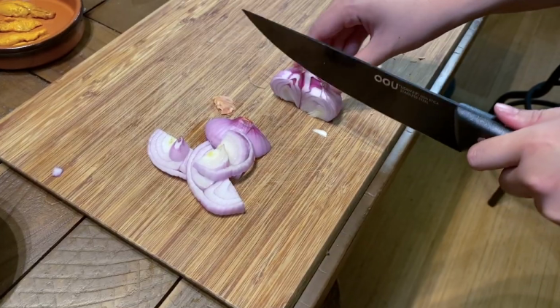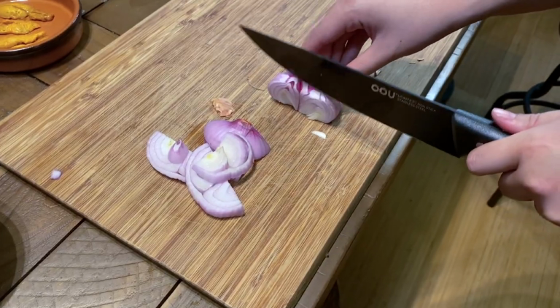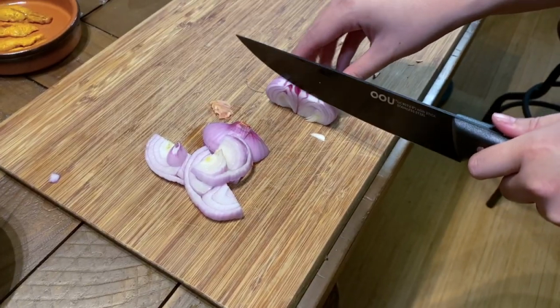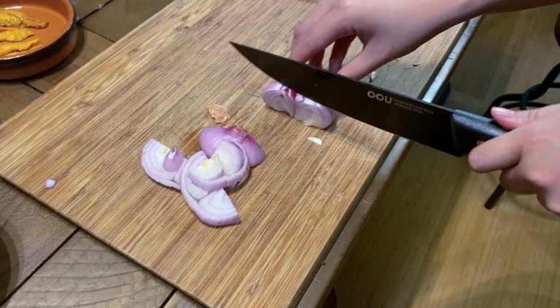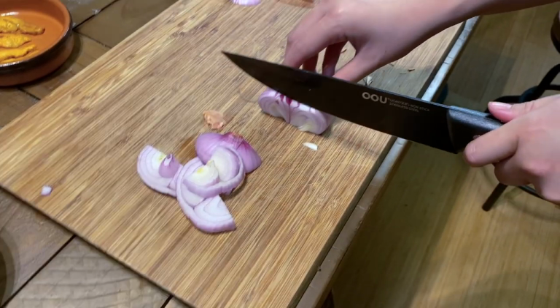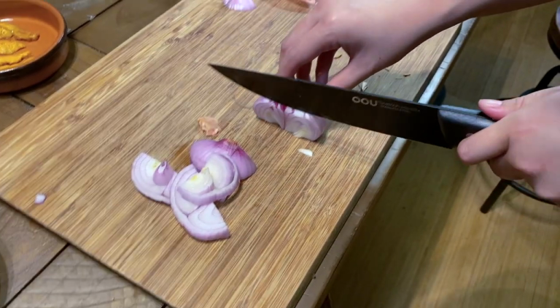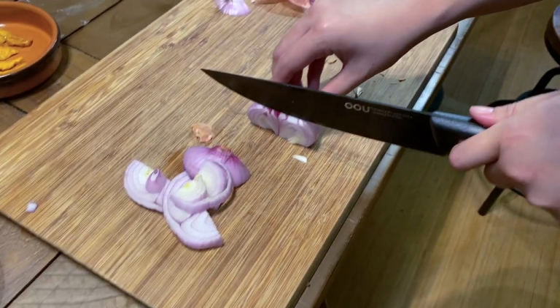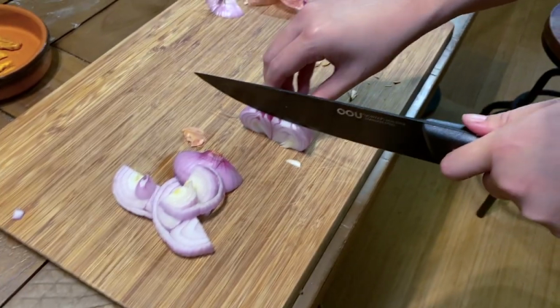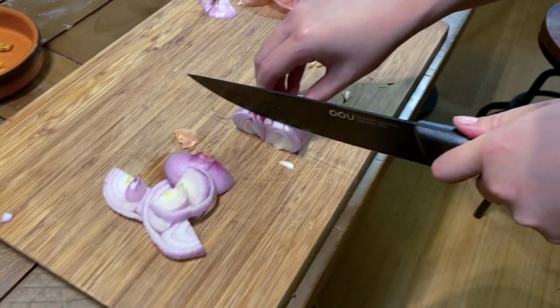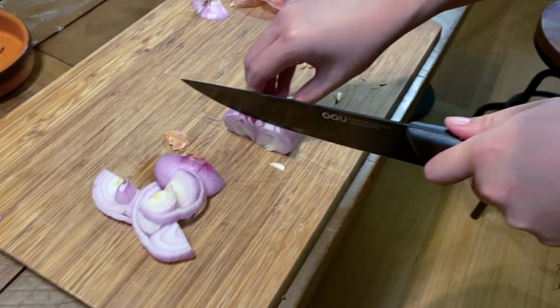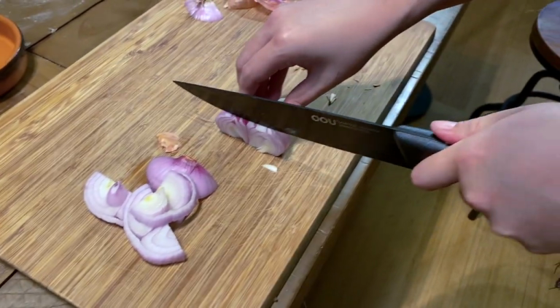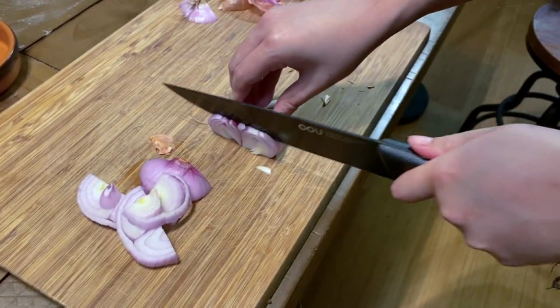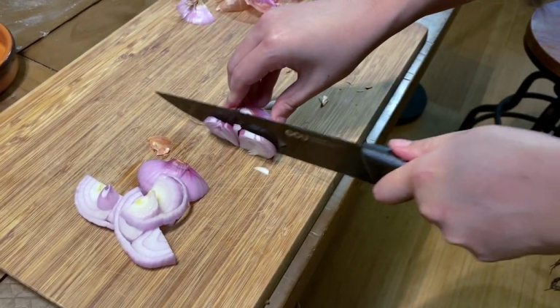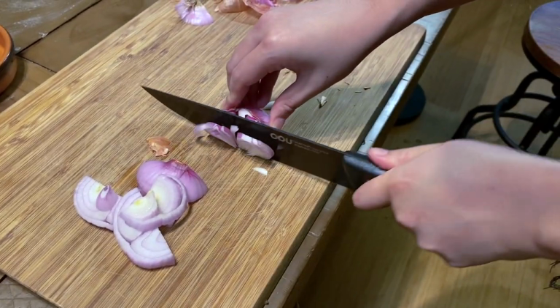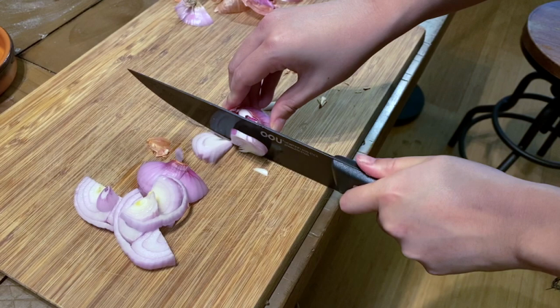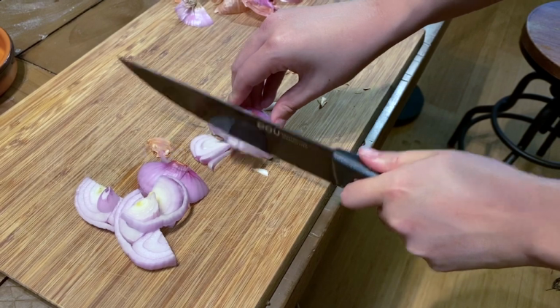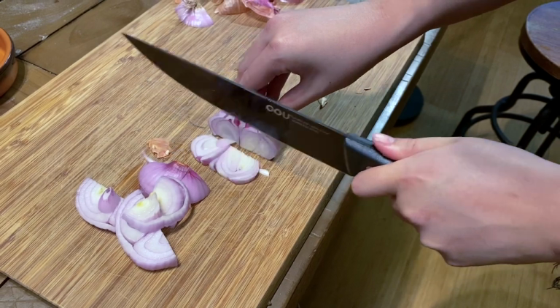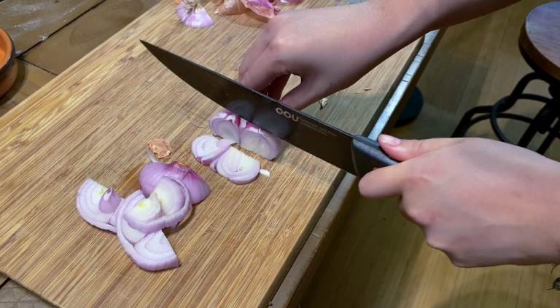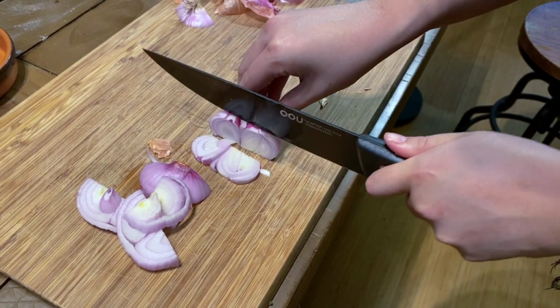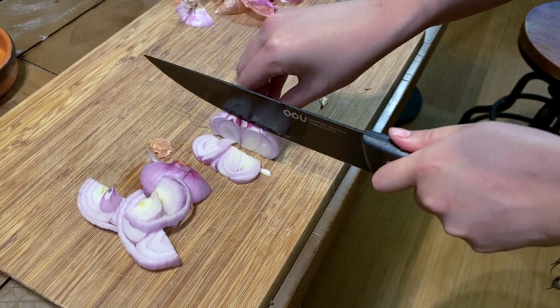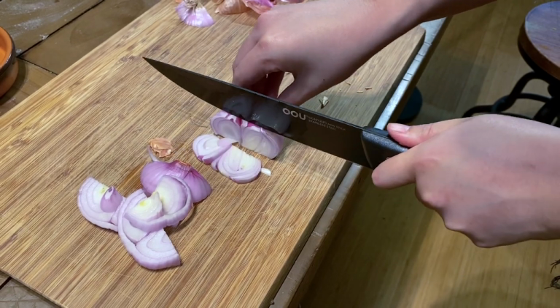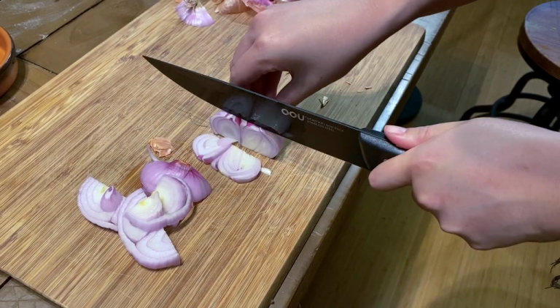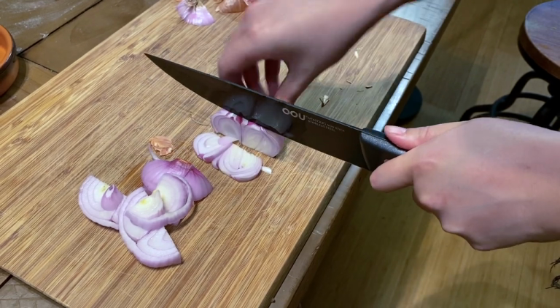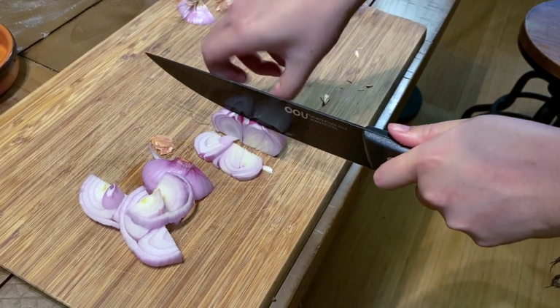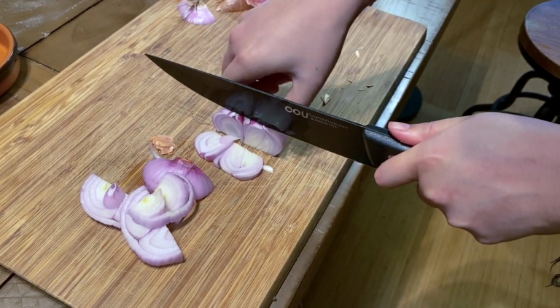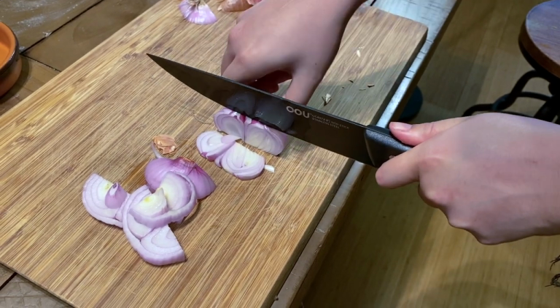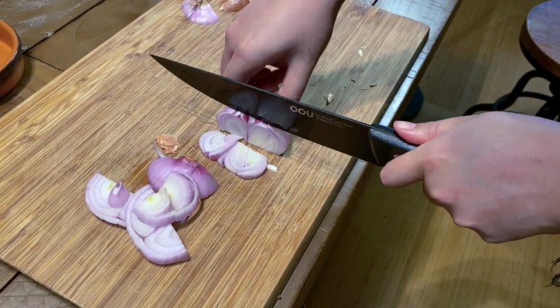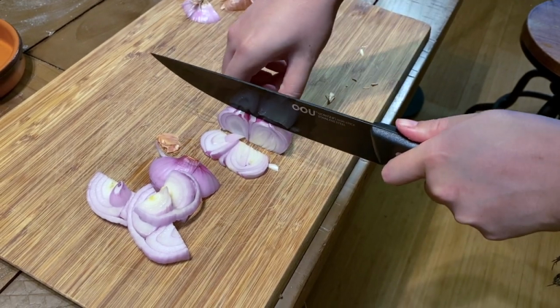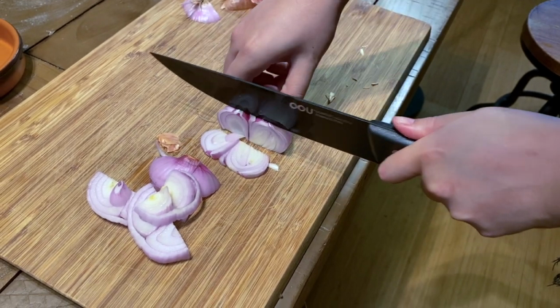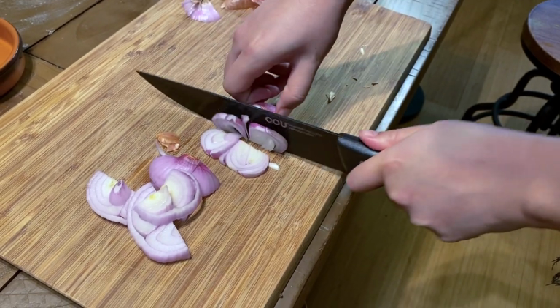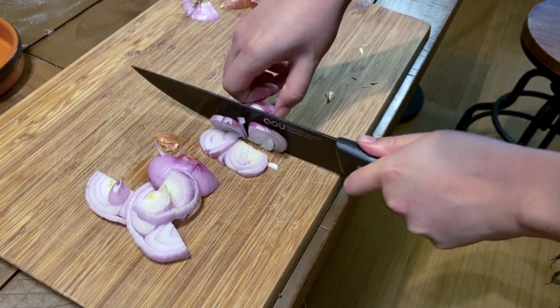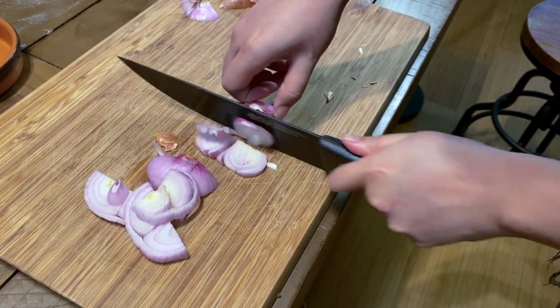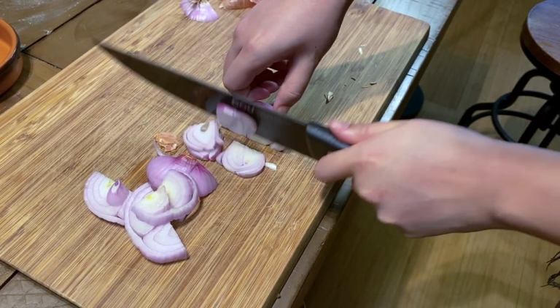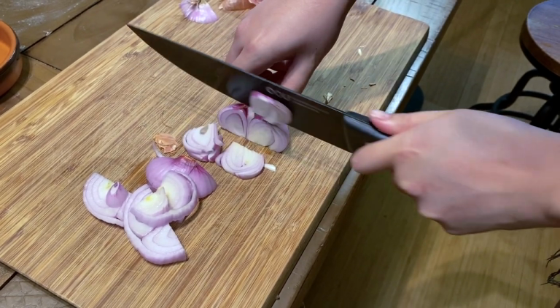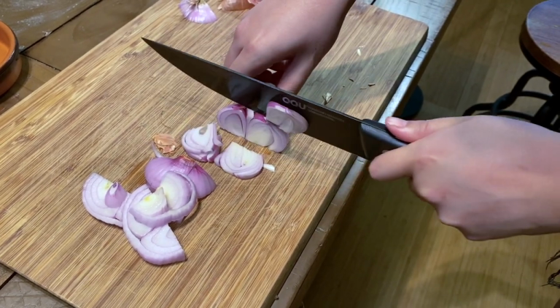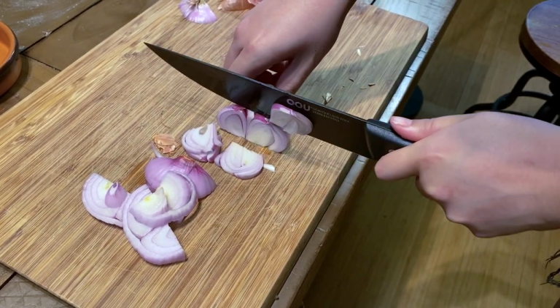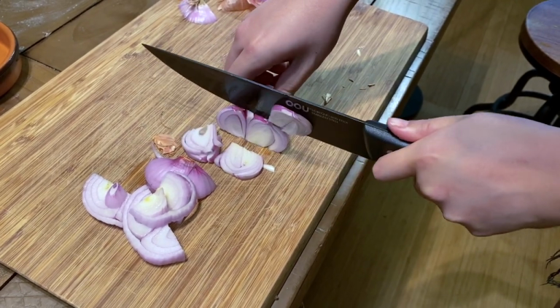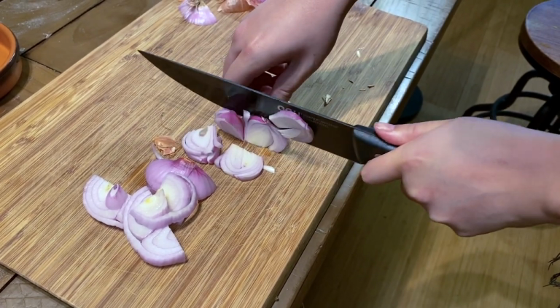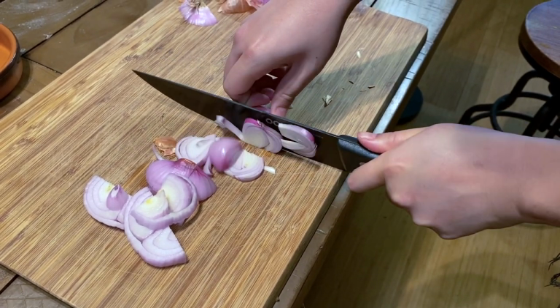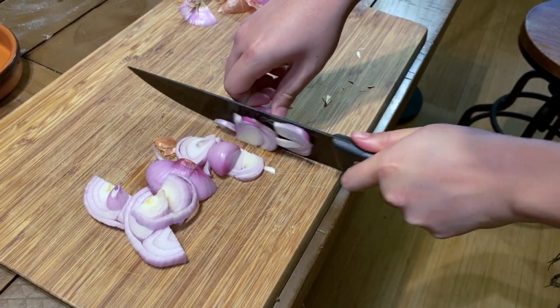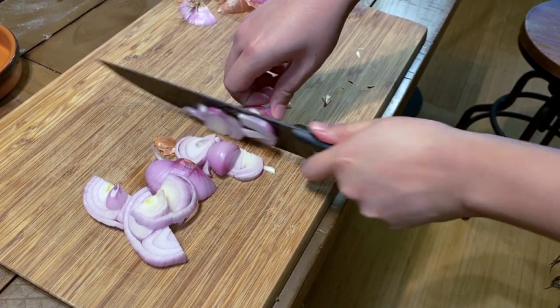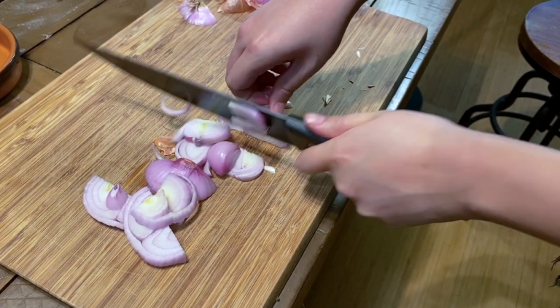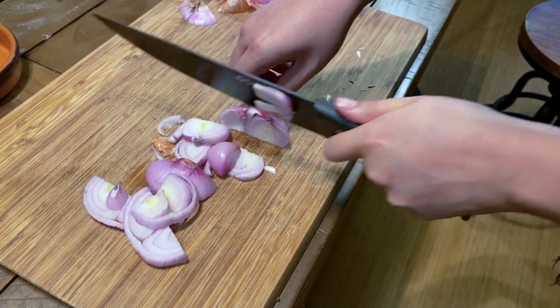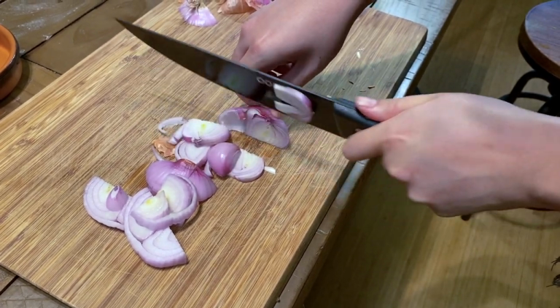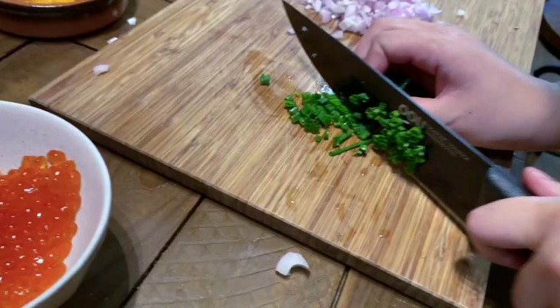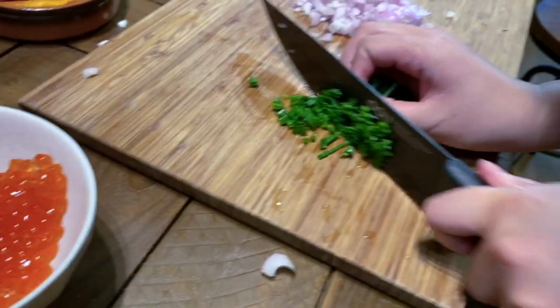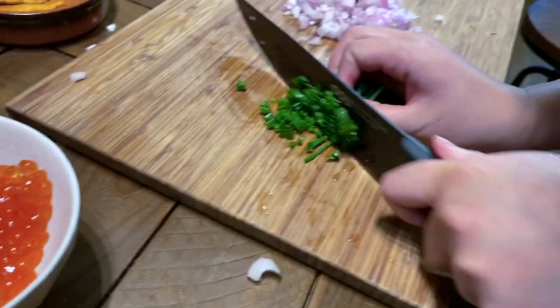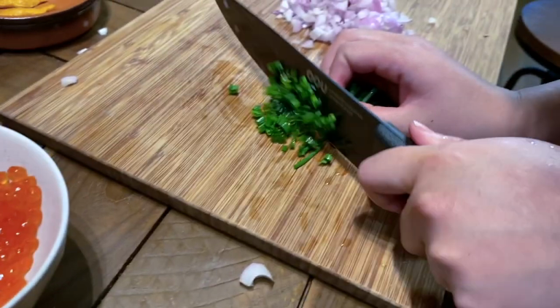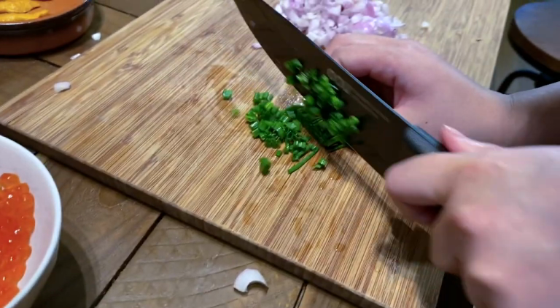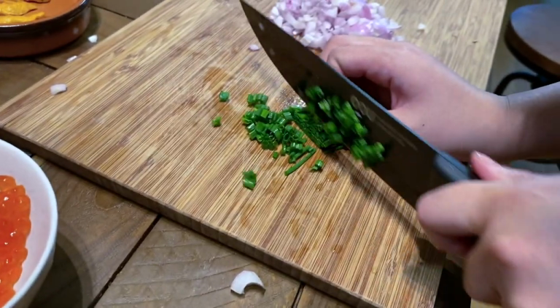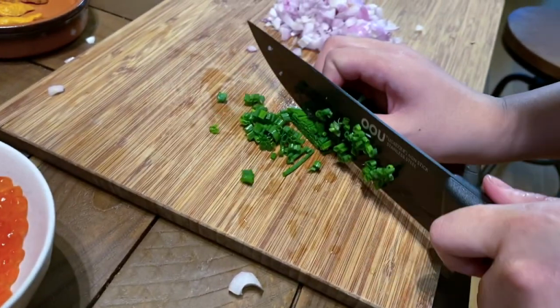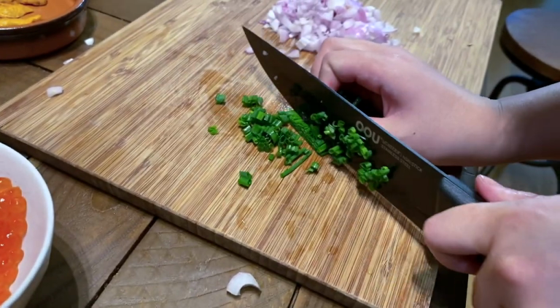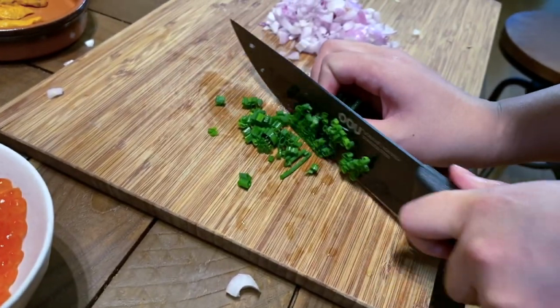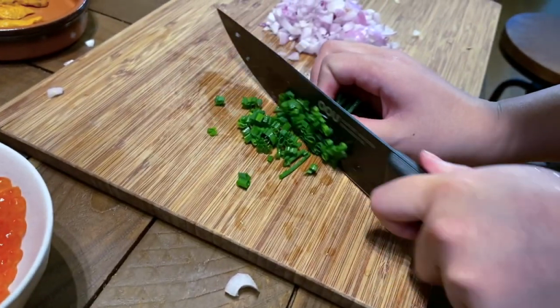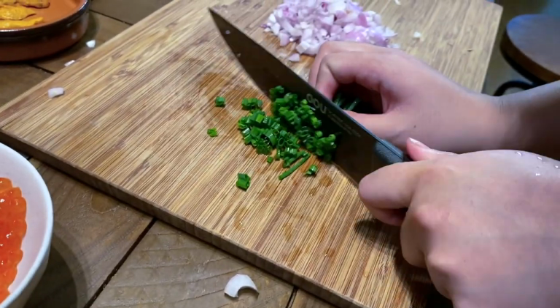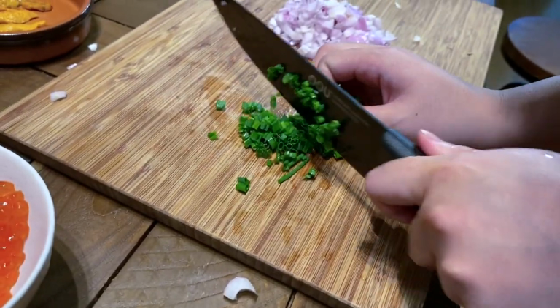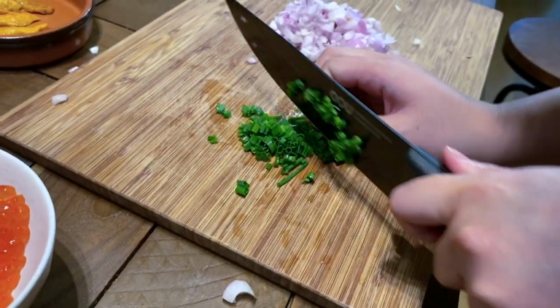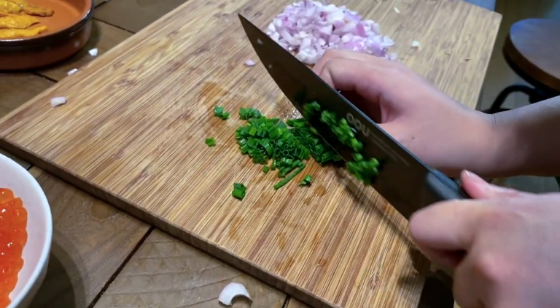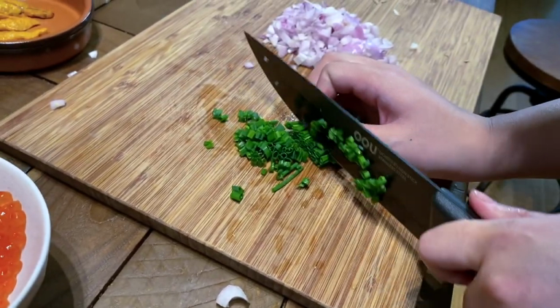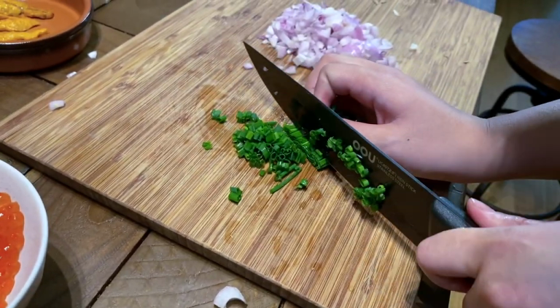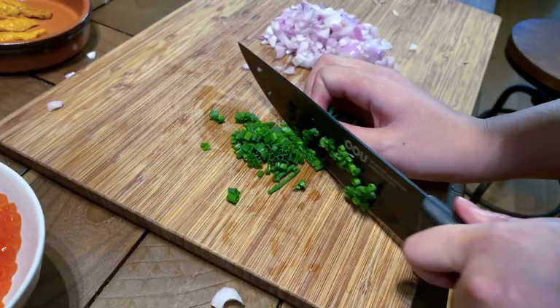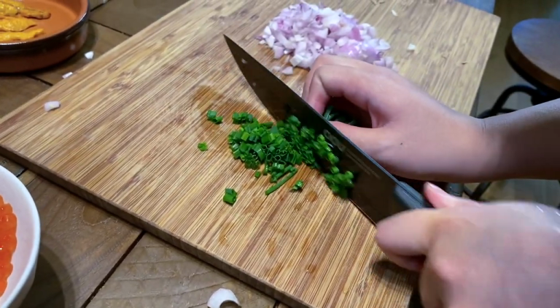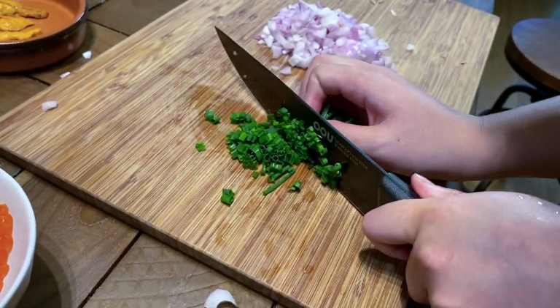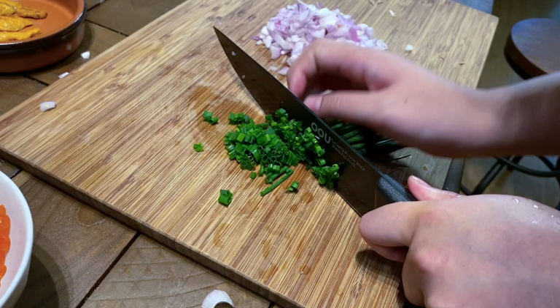Next, we're going to dice the shallots into small pieces, and then same thing with the chives.